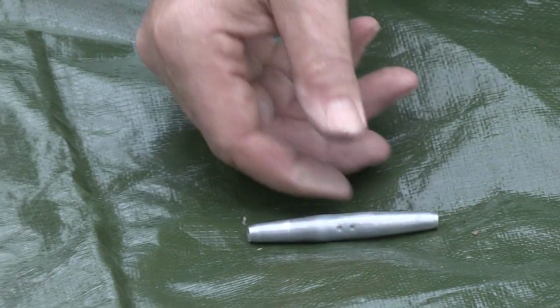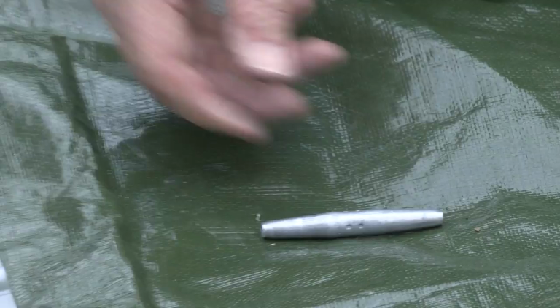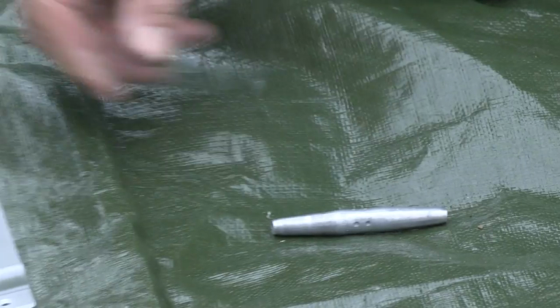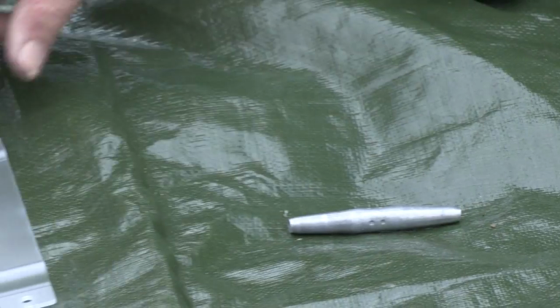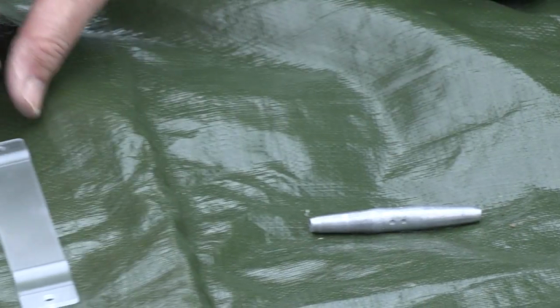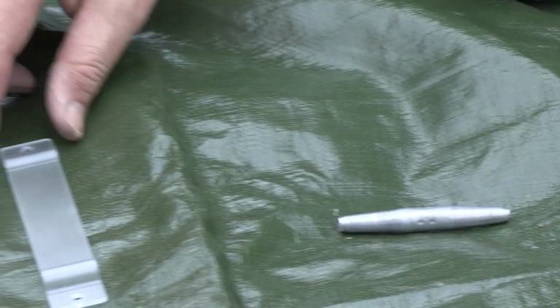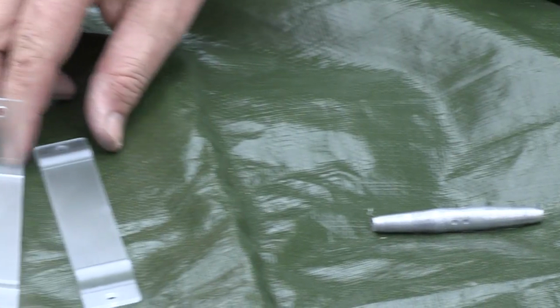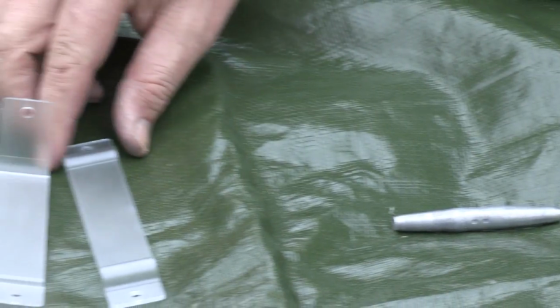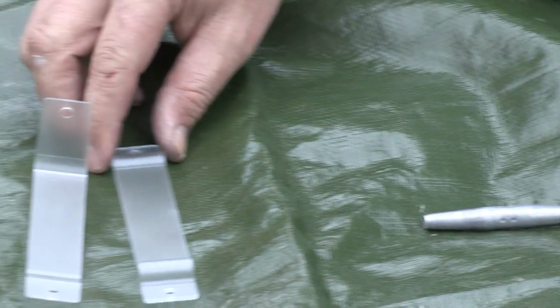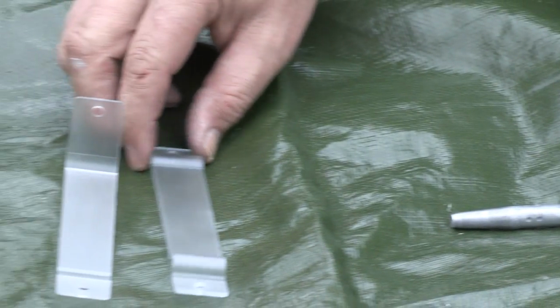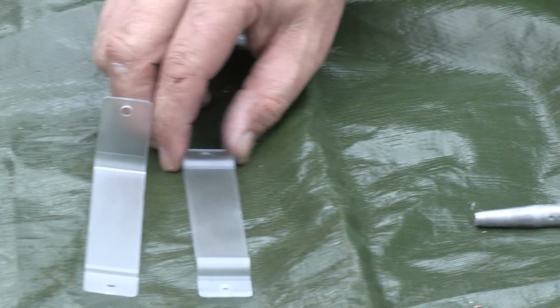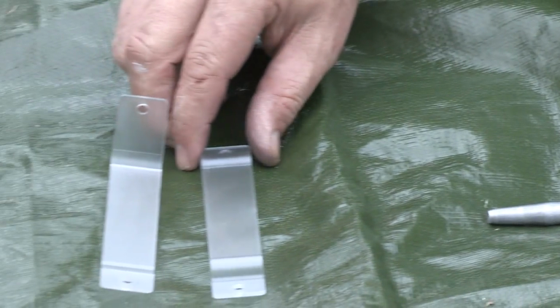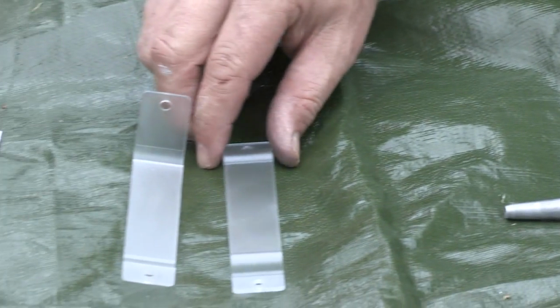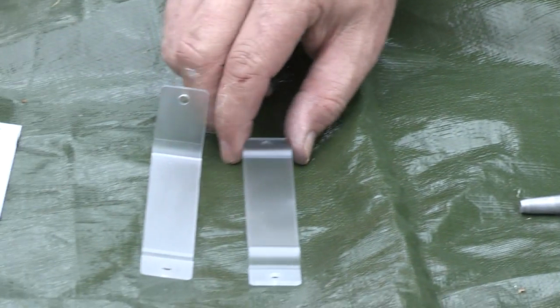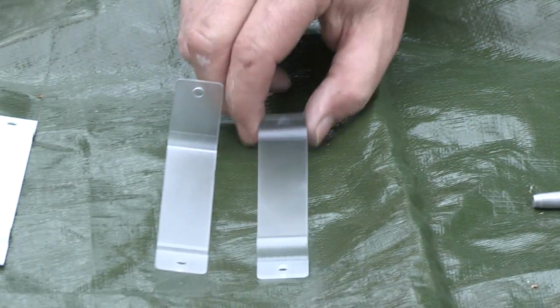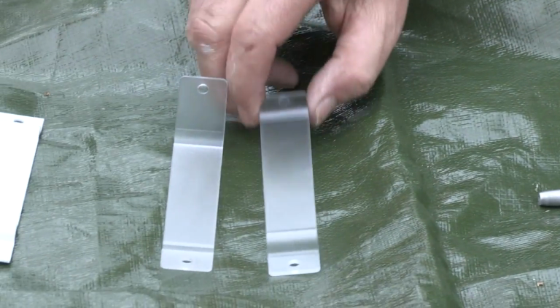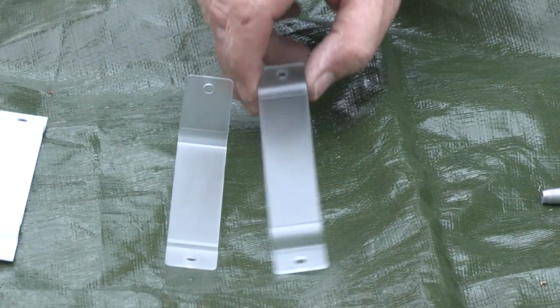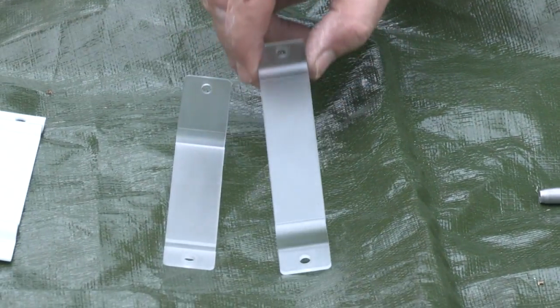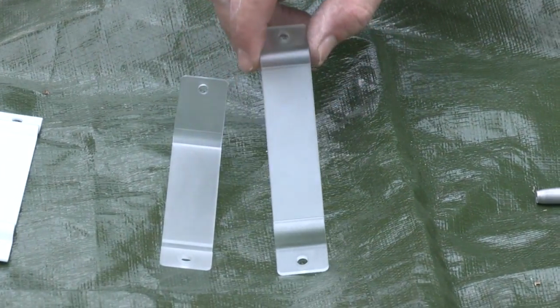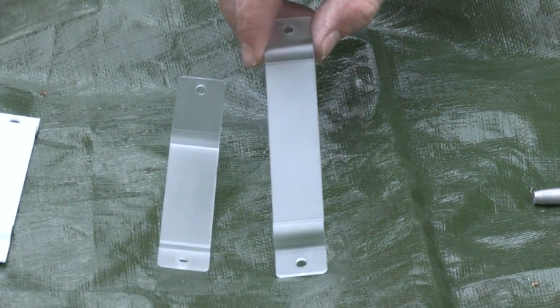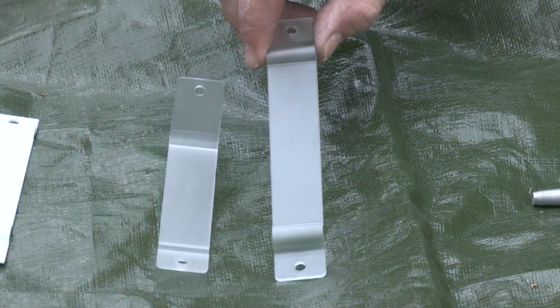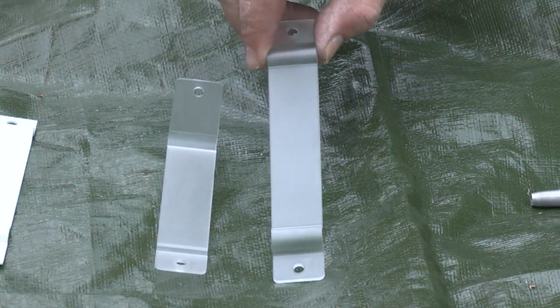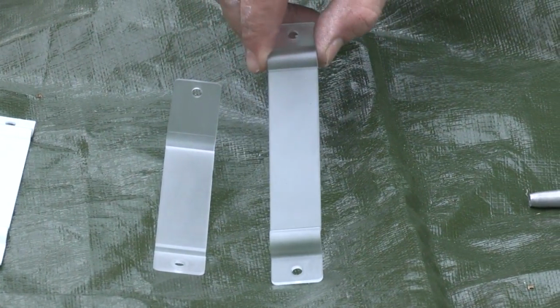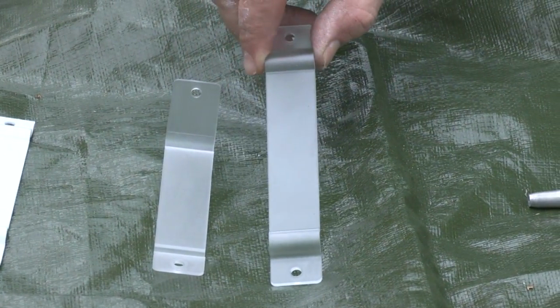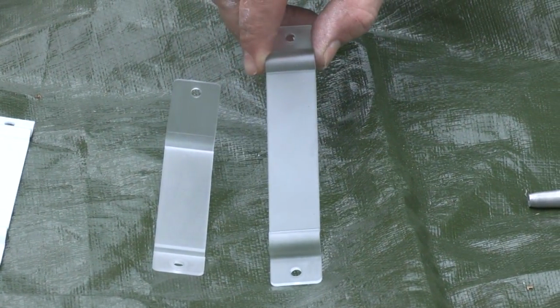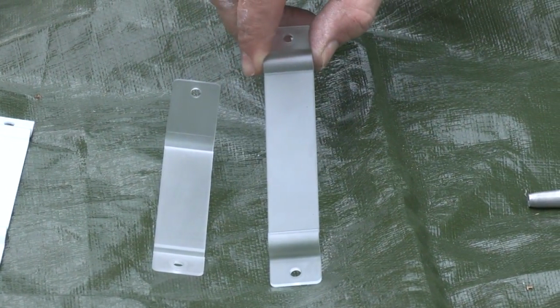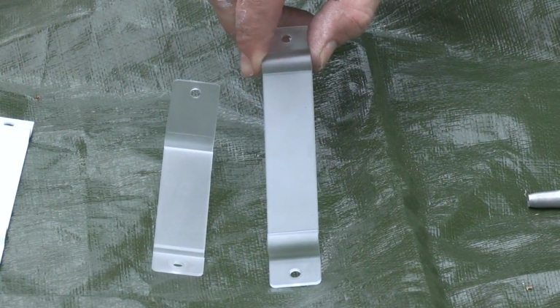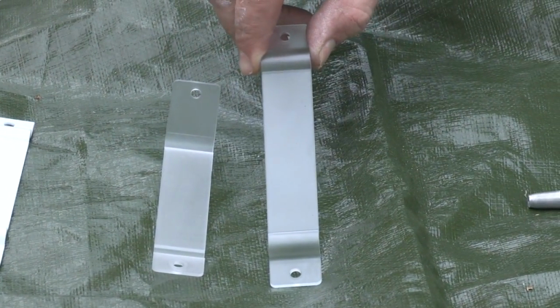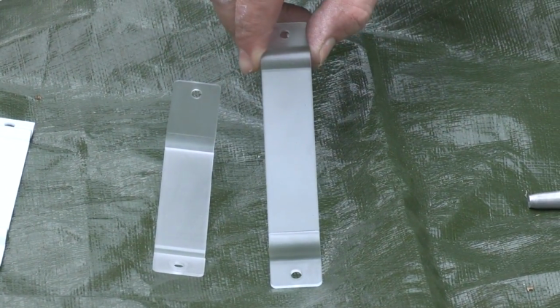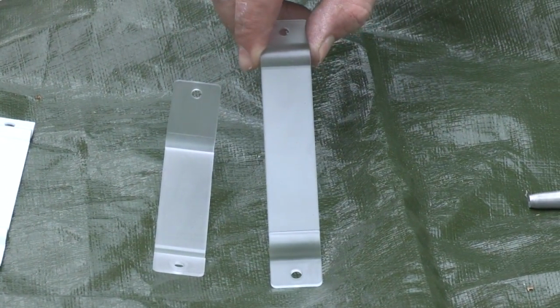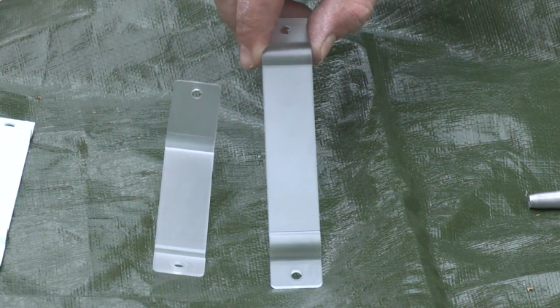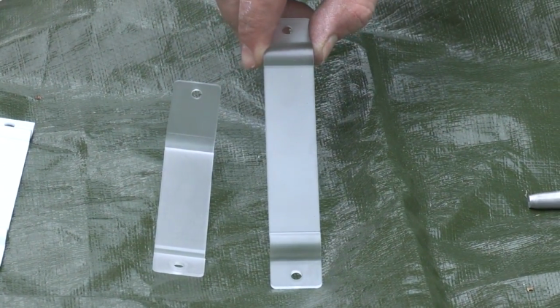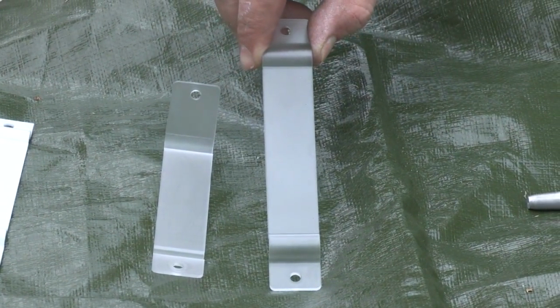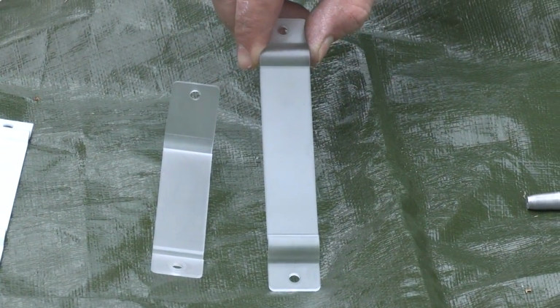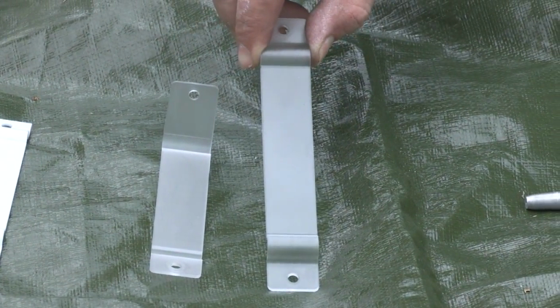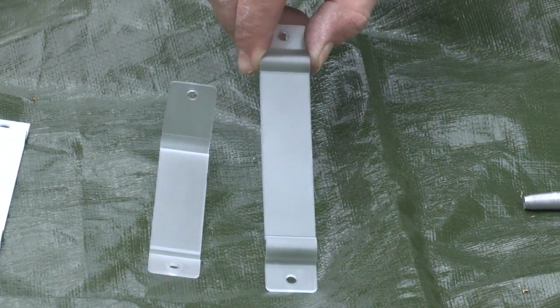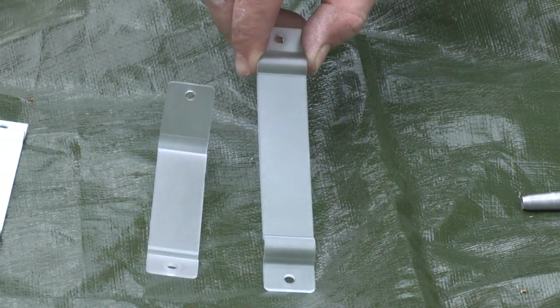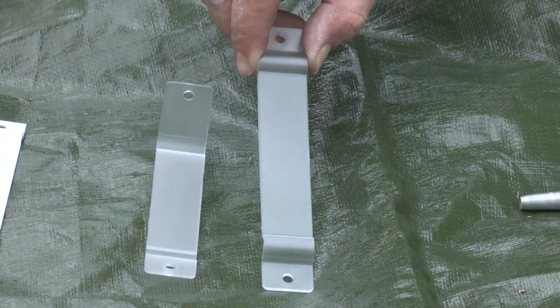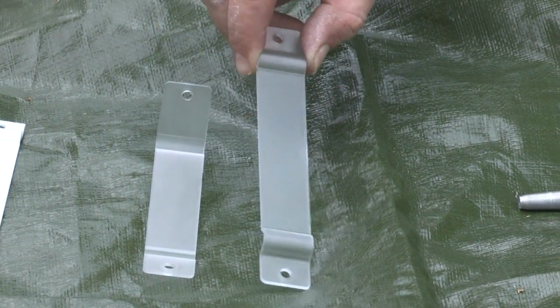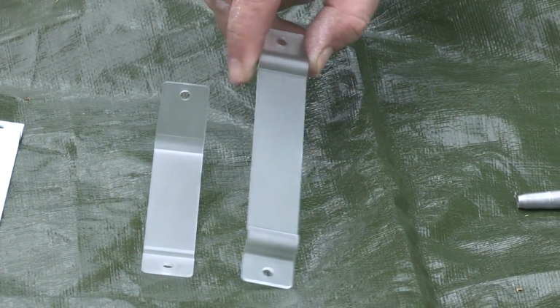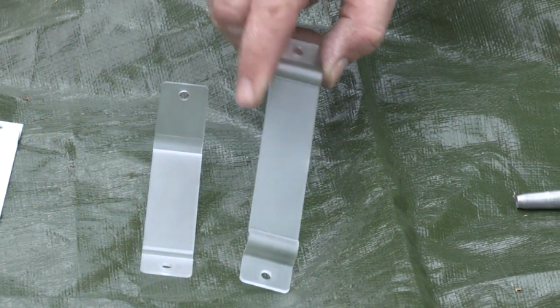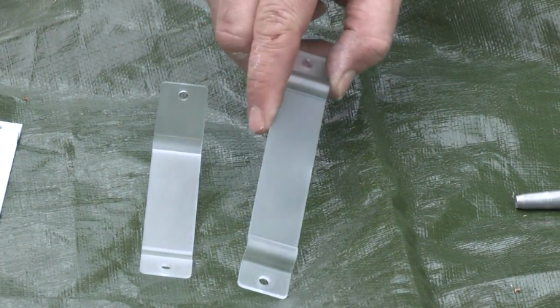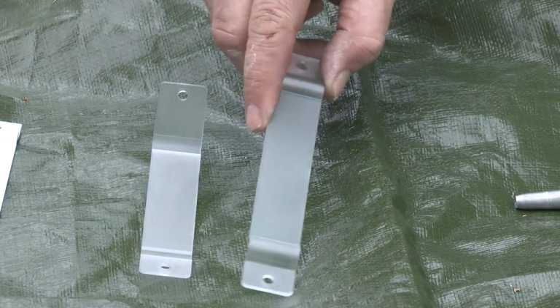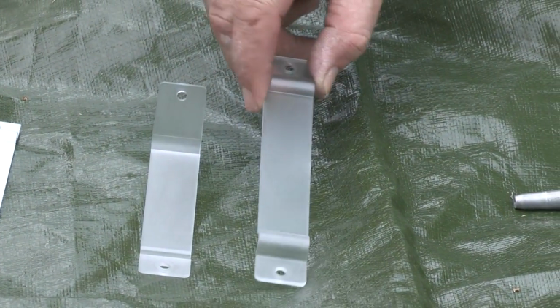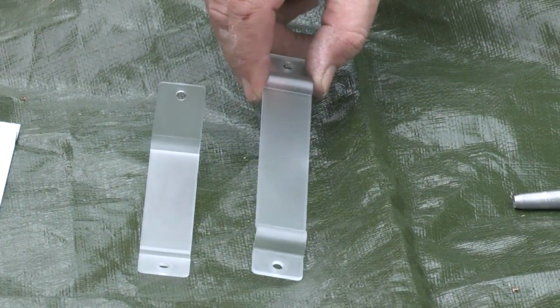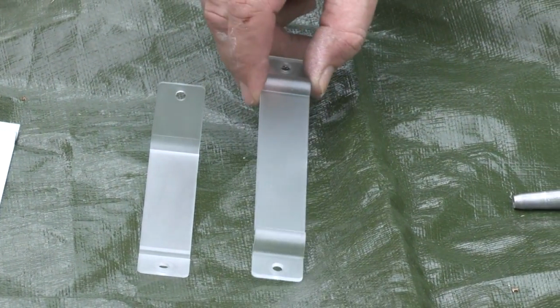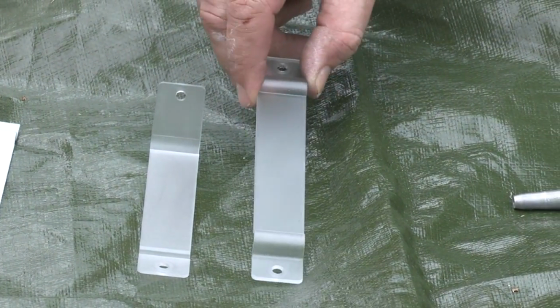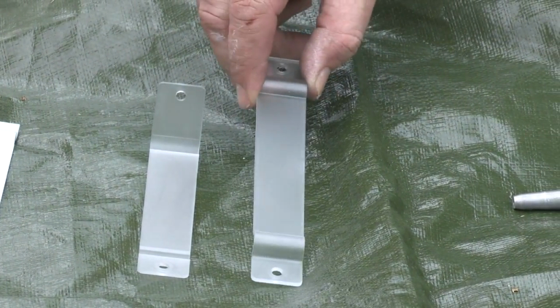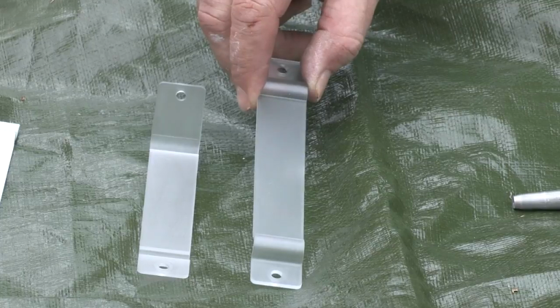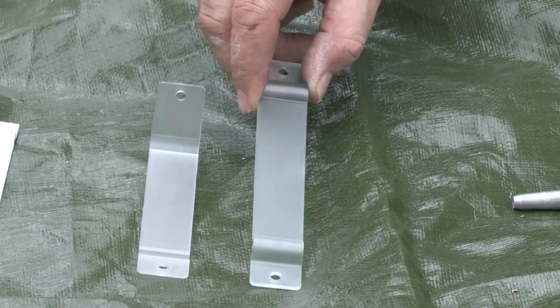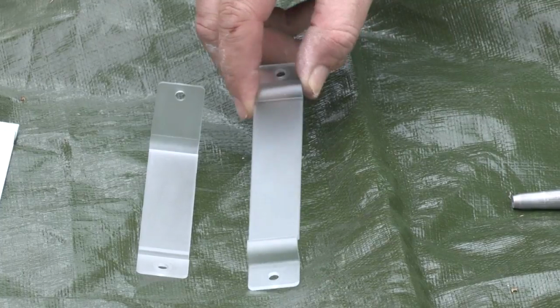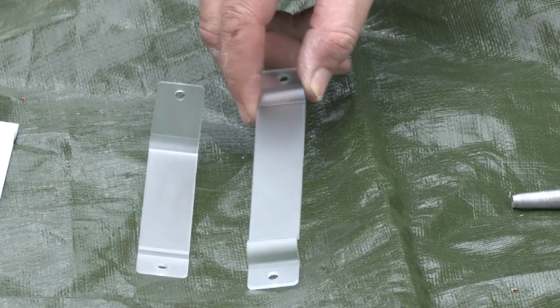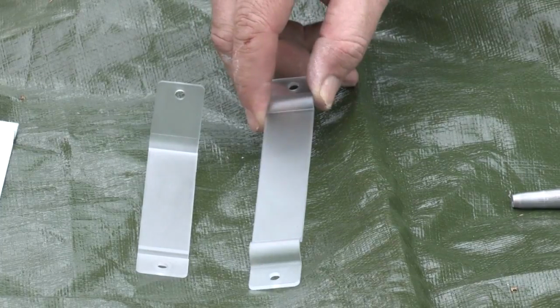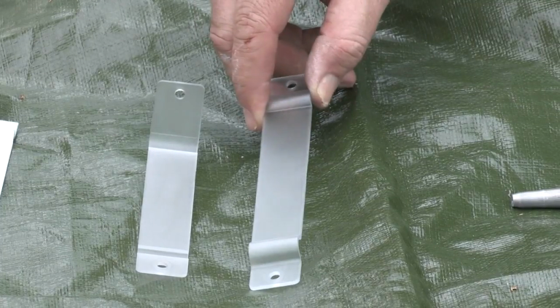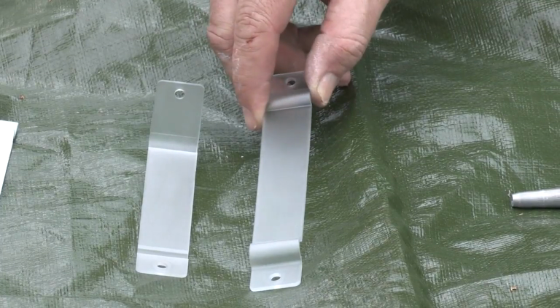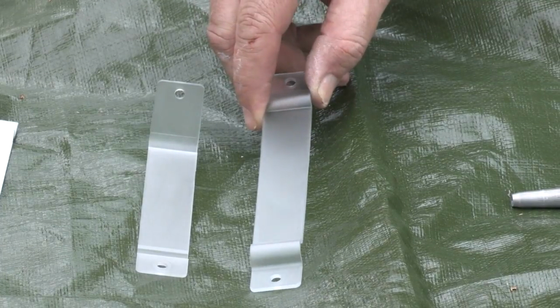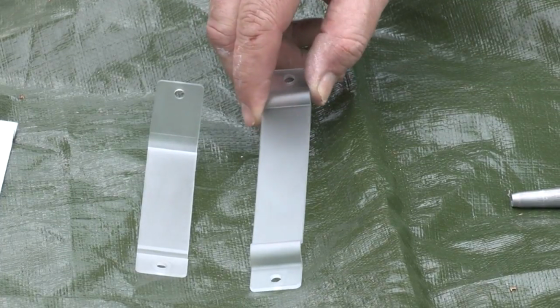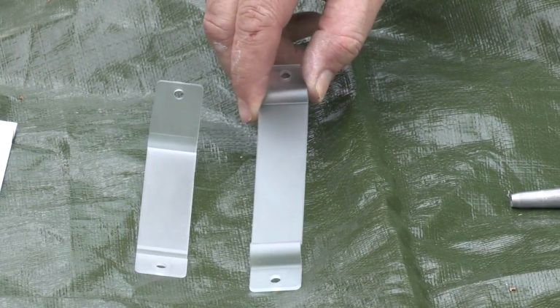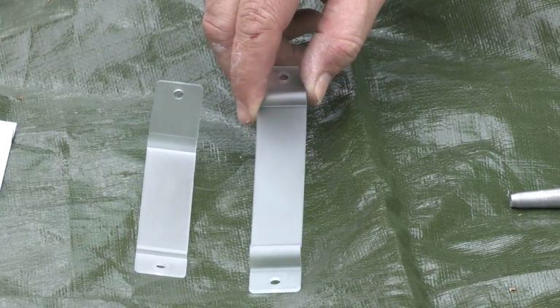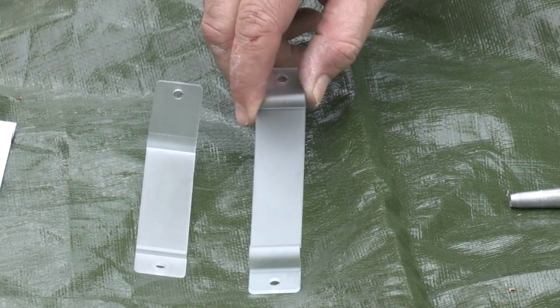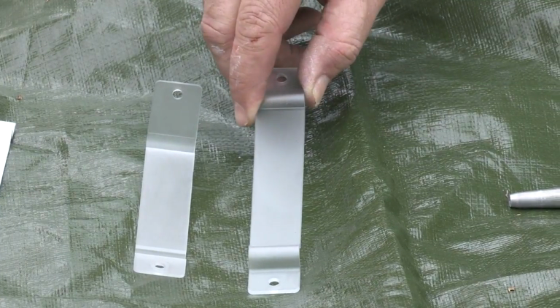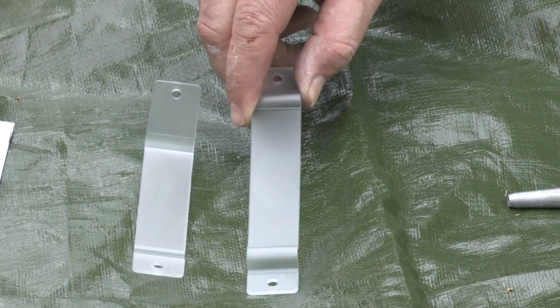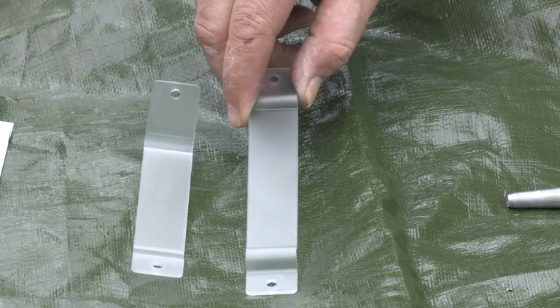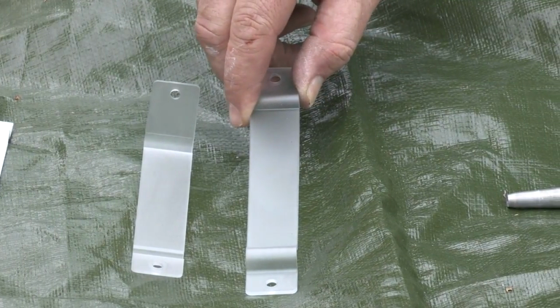Our polycar bracket — again low profile, nice and smooth — won't rust, fade or warp.